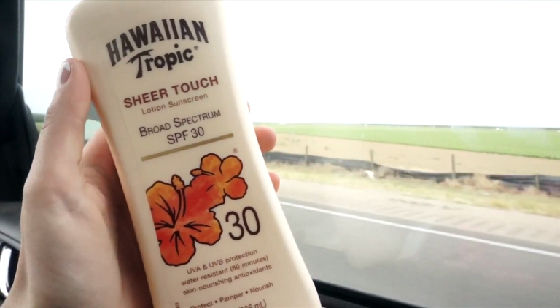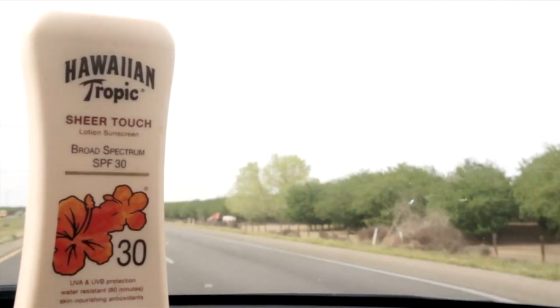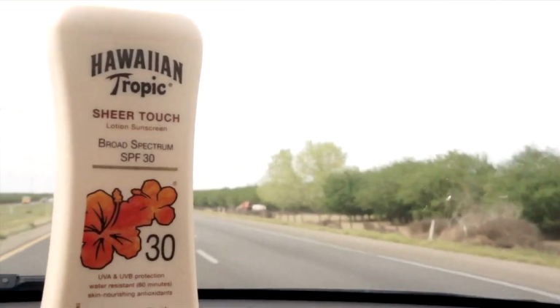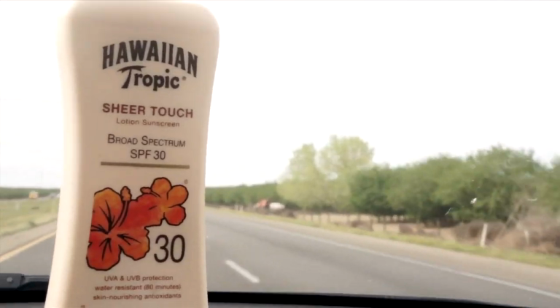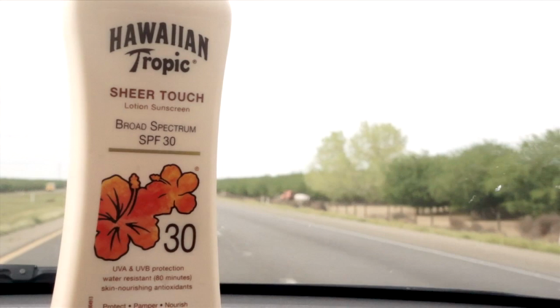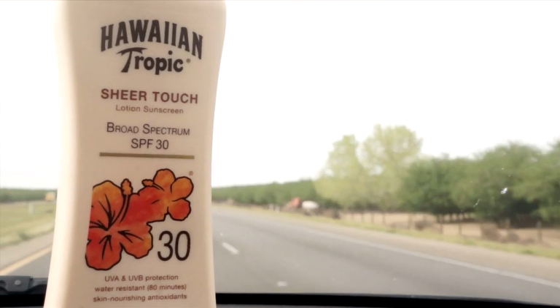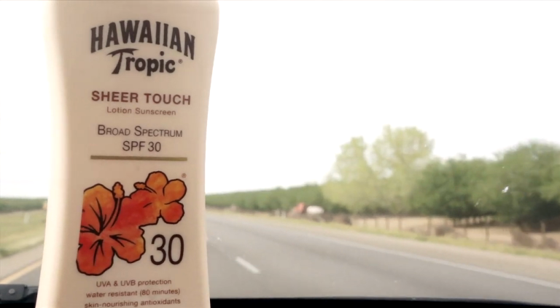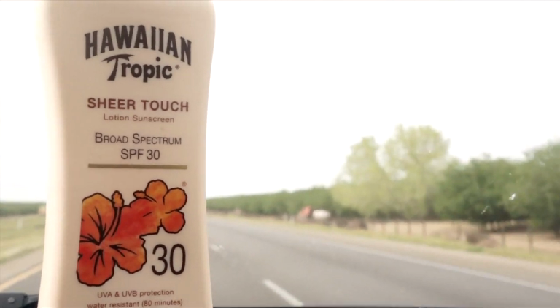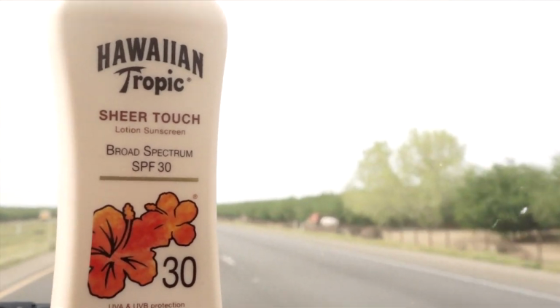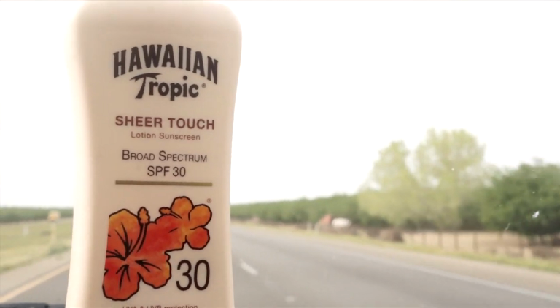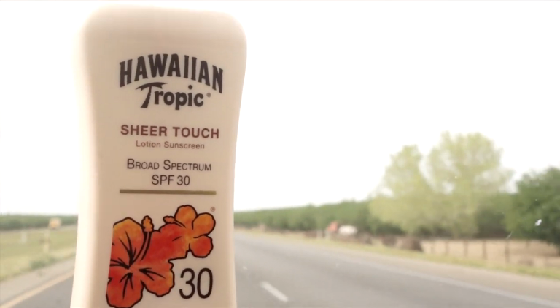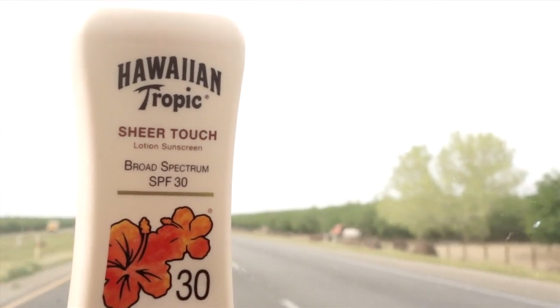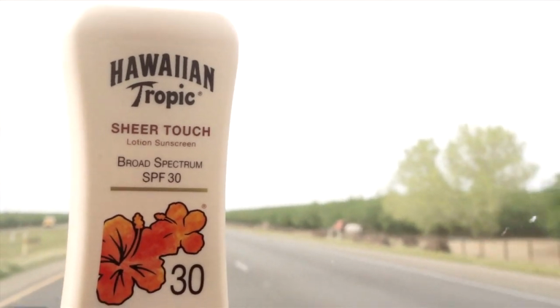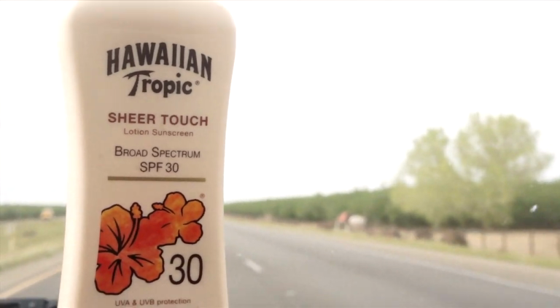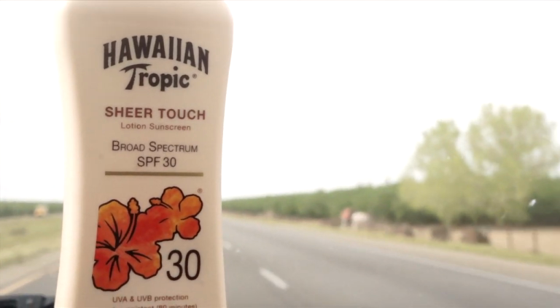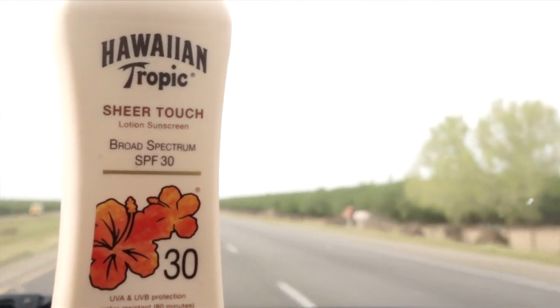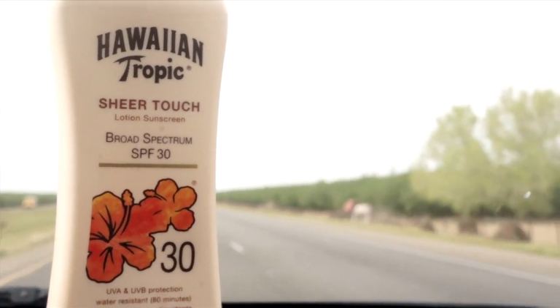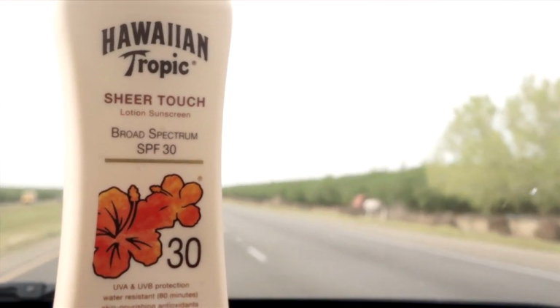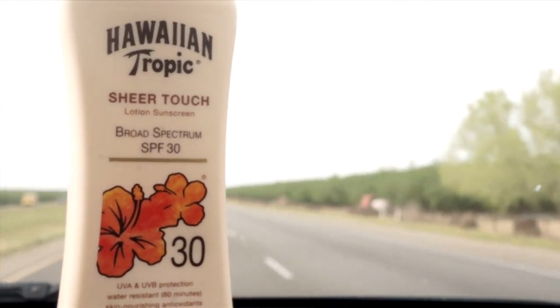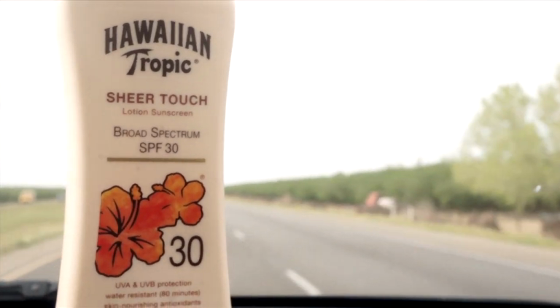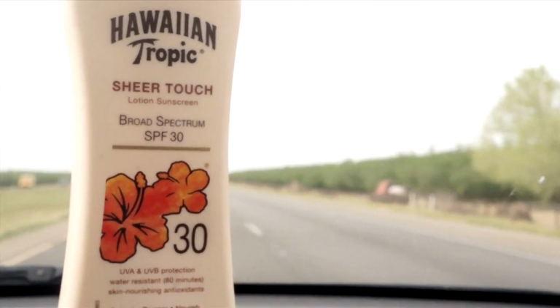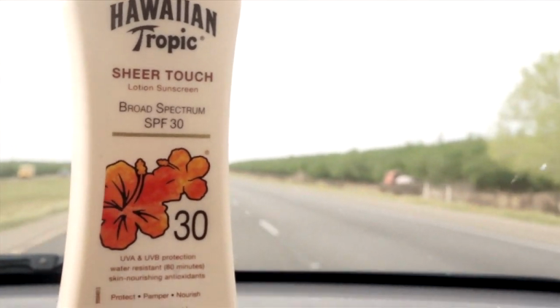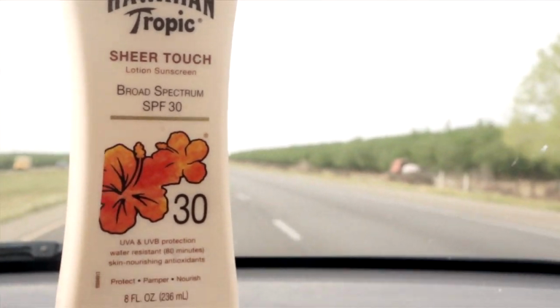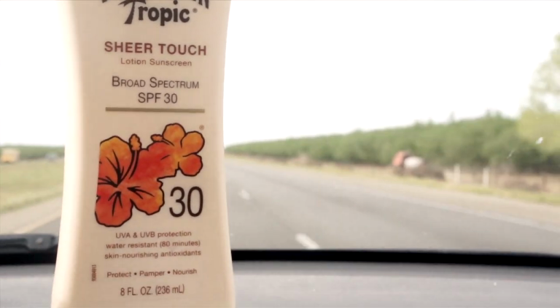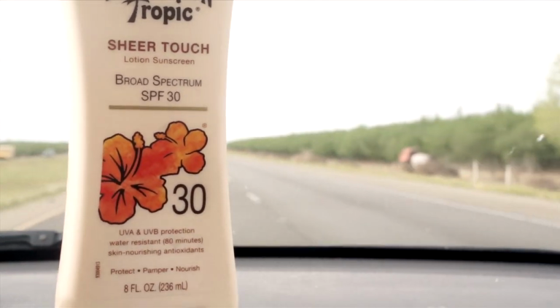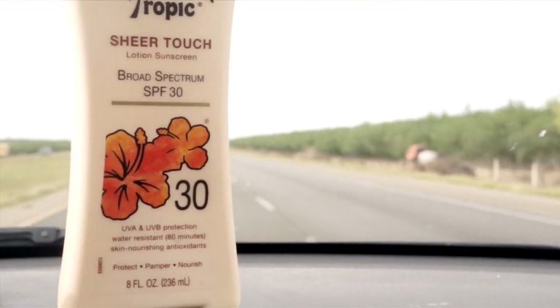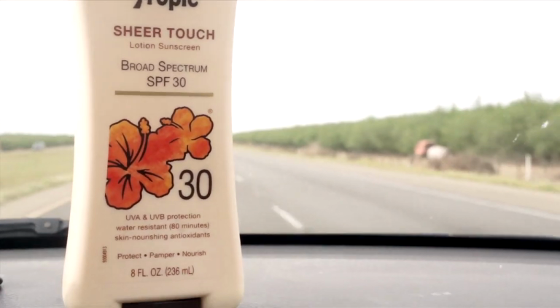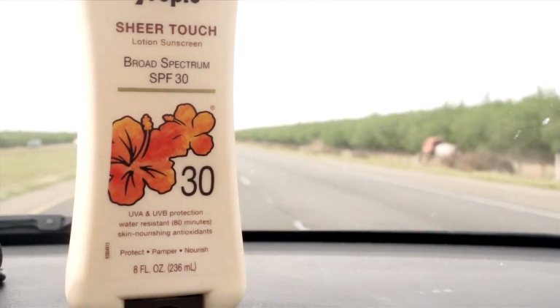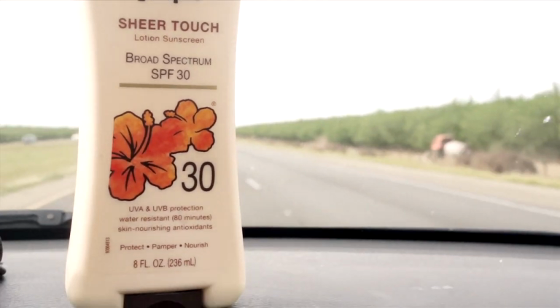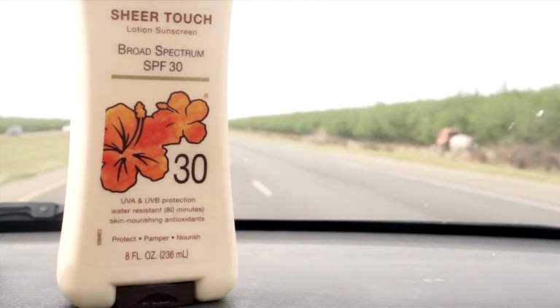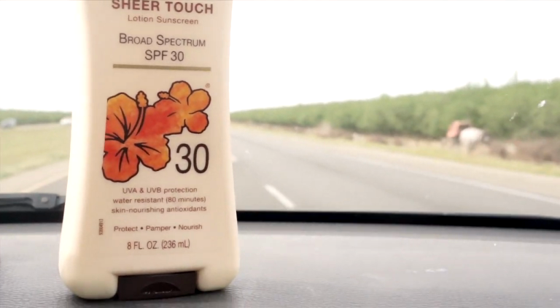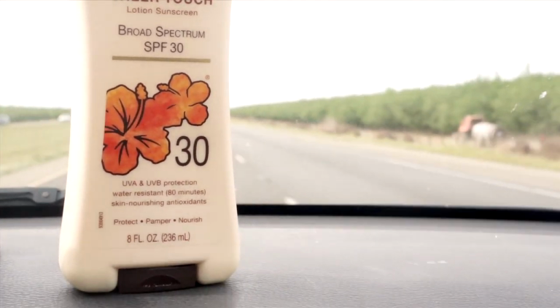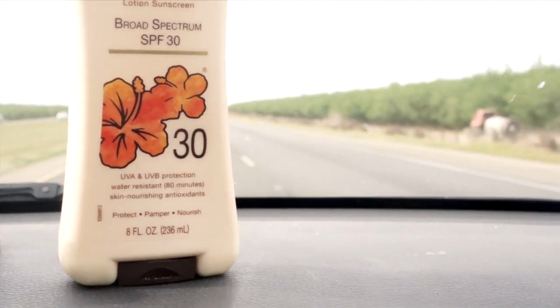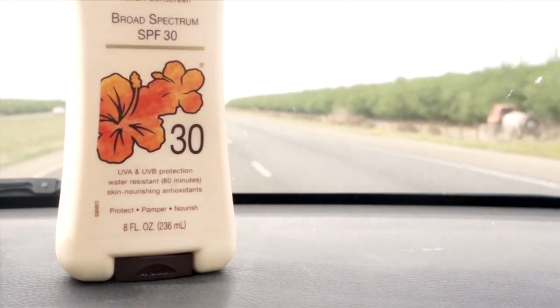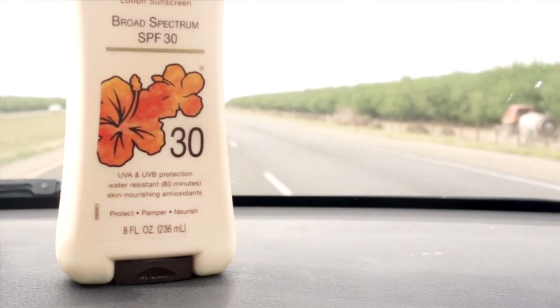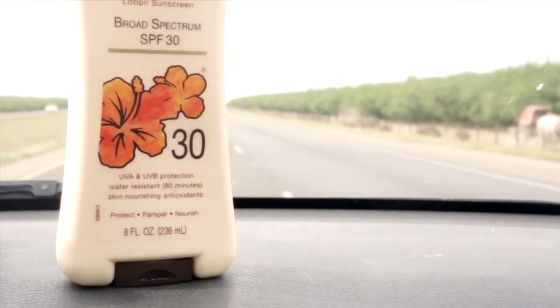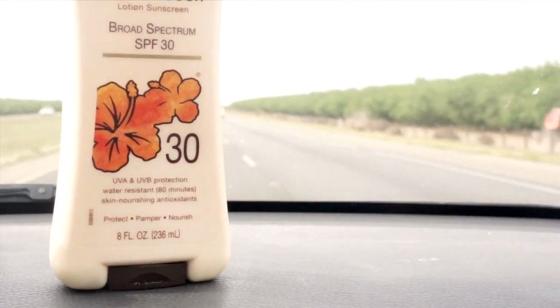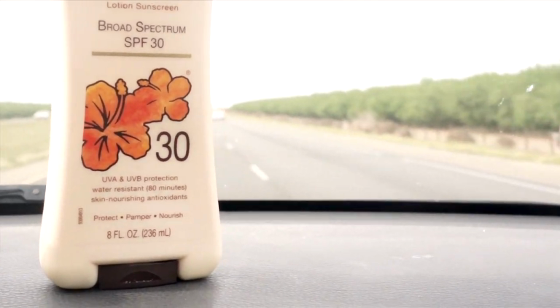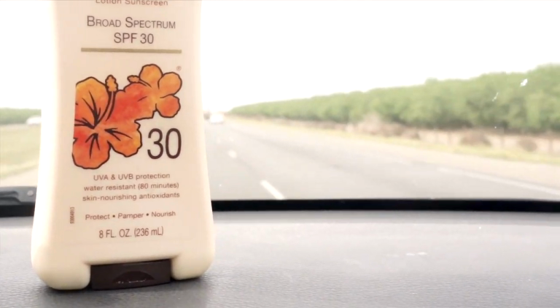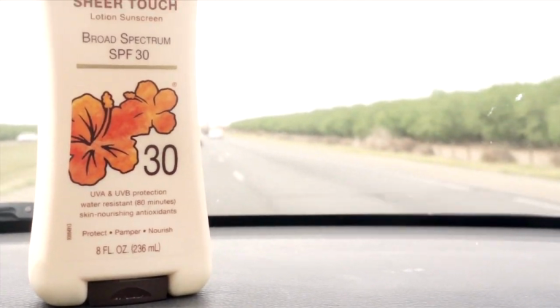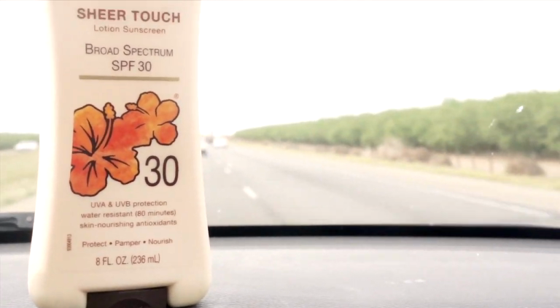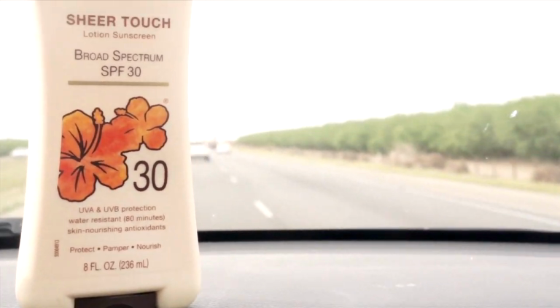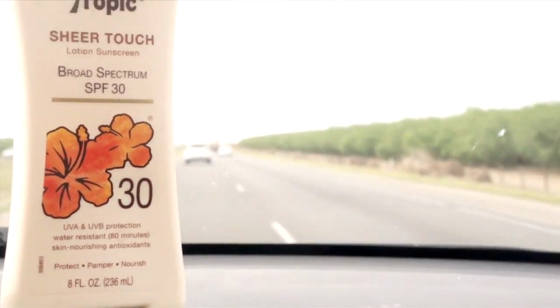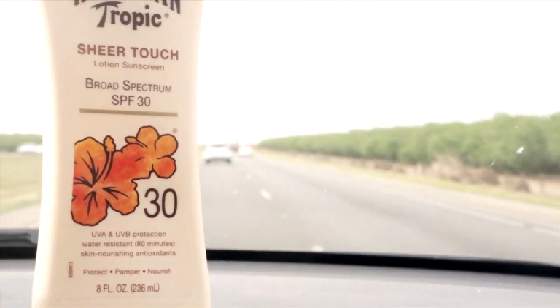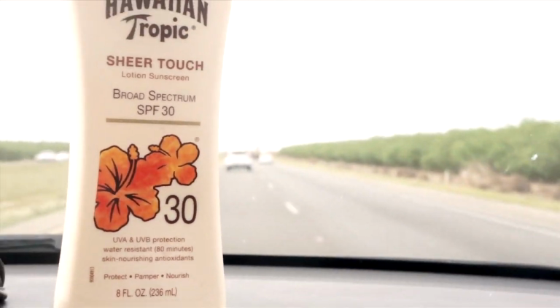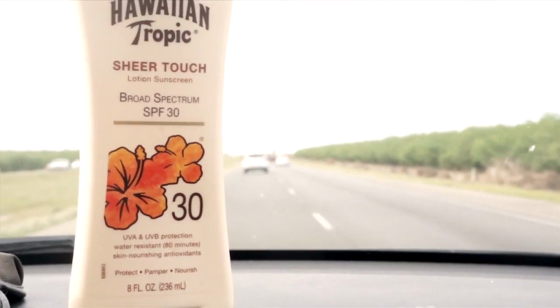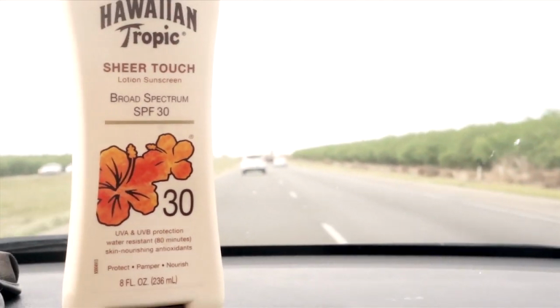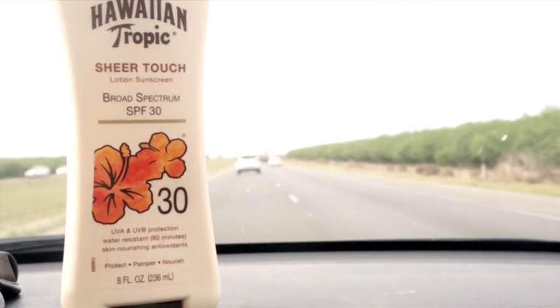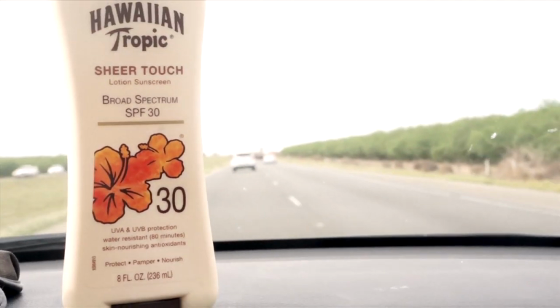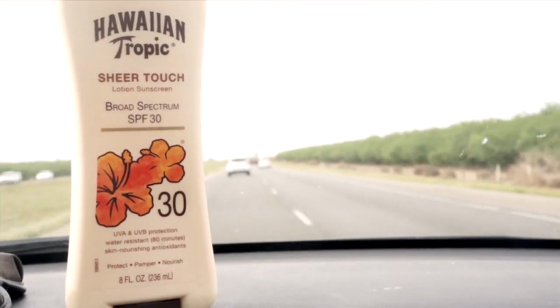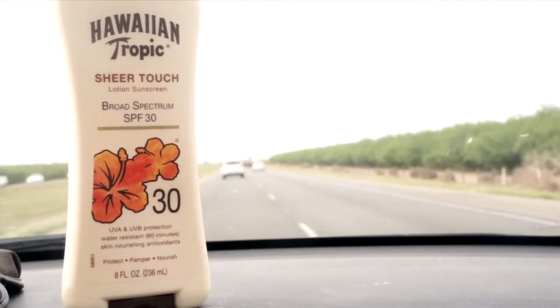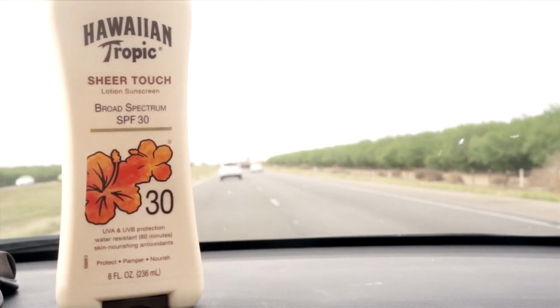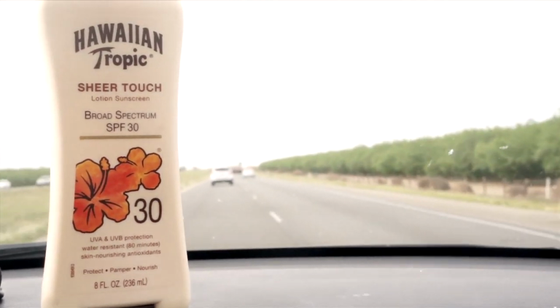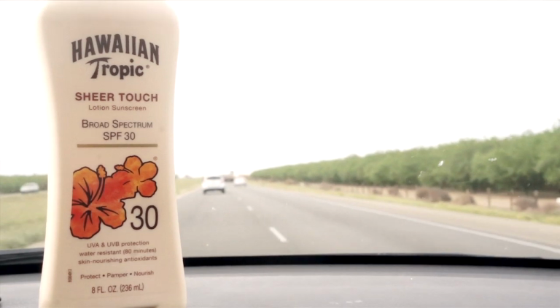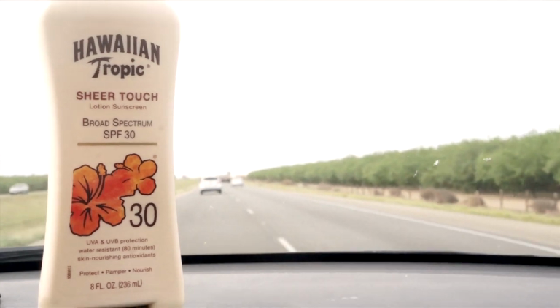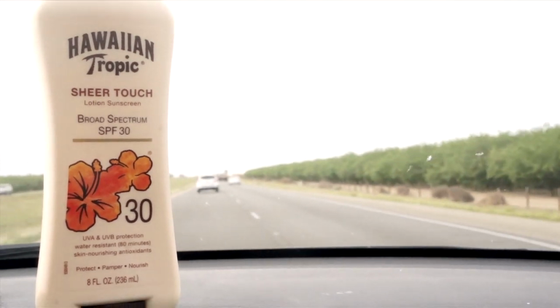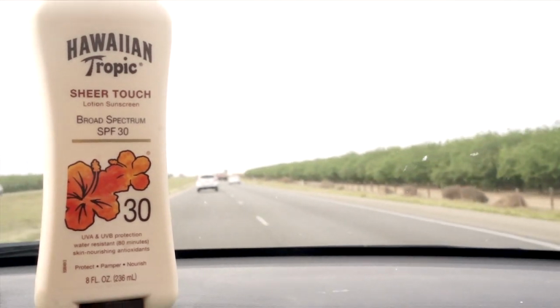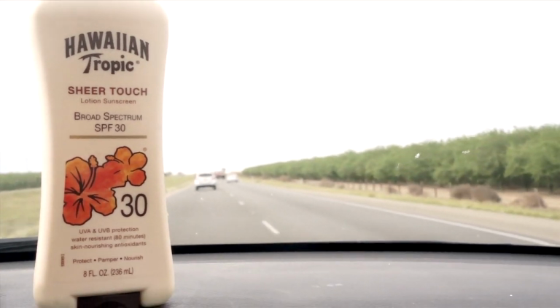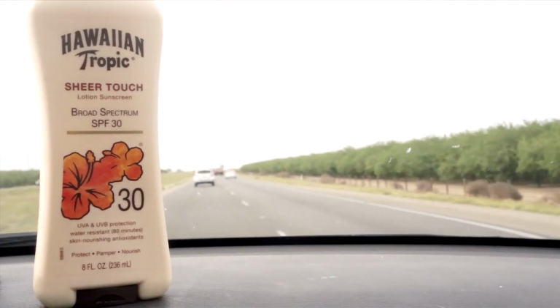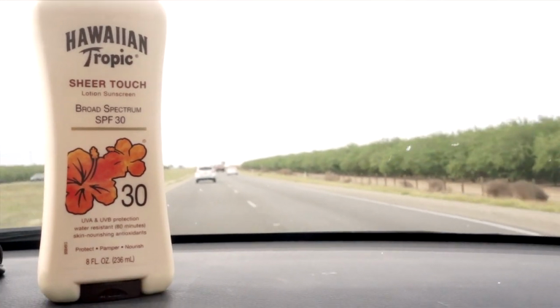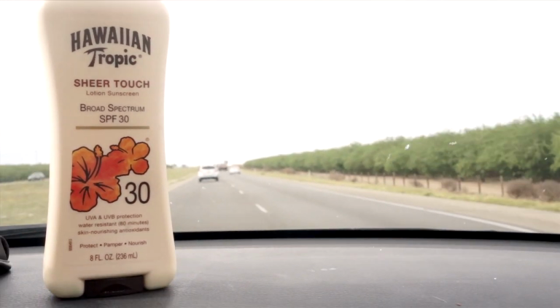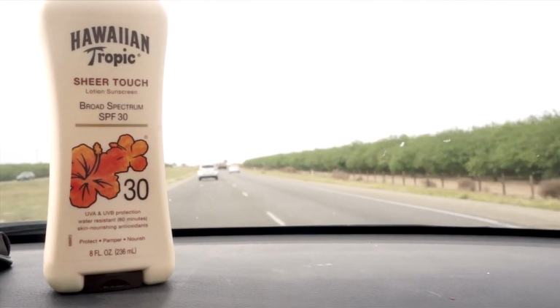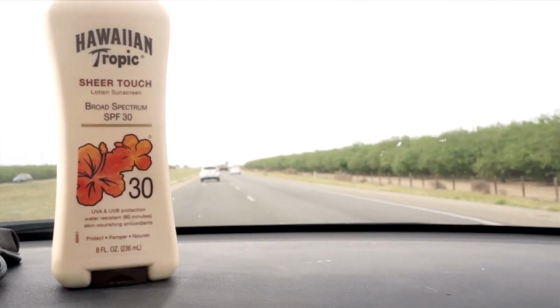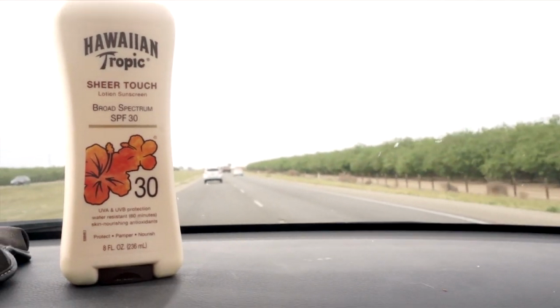Sunscreen, however, is an essential. I love this Hawaiian Tropic one because it smells like coconuts and doesn't feel thick or greasy when you apply it.